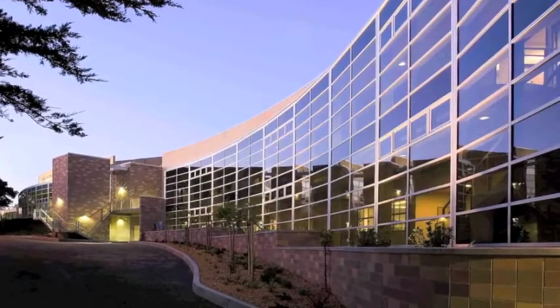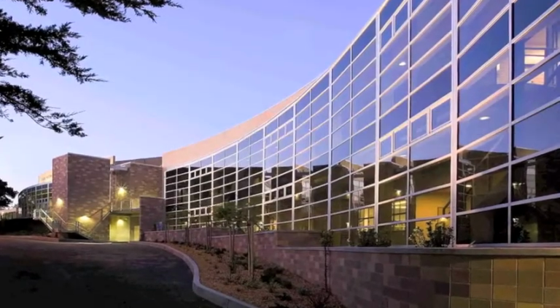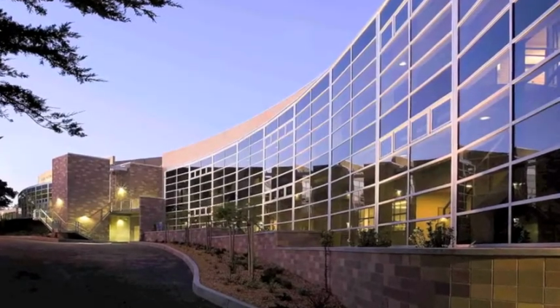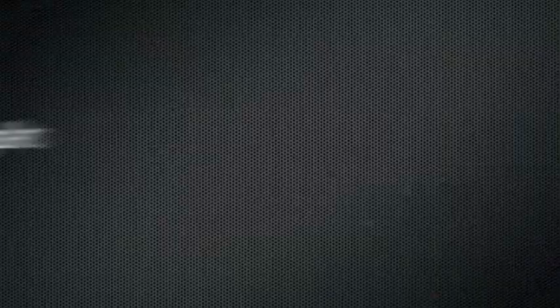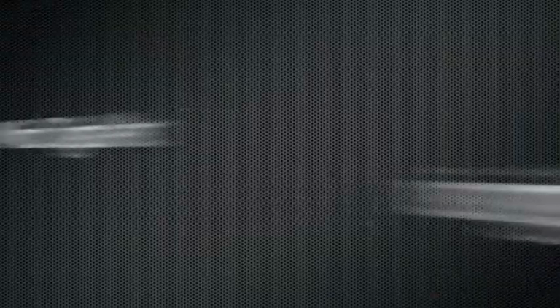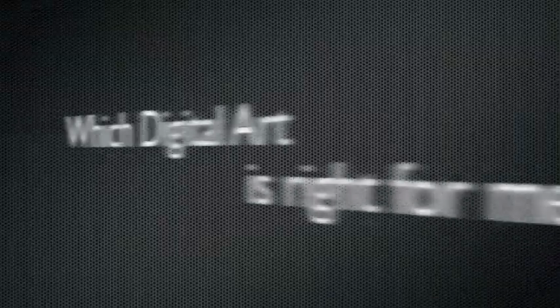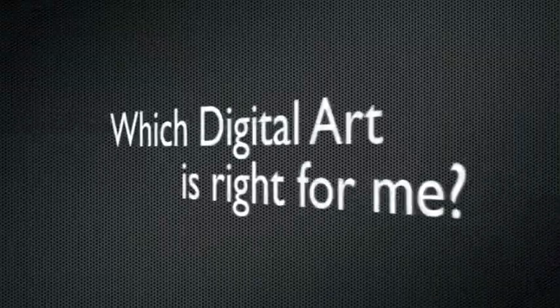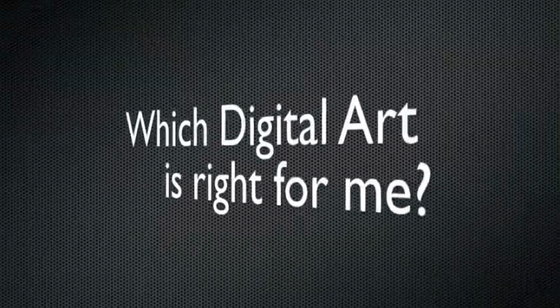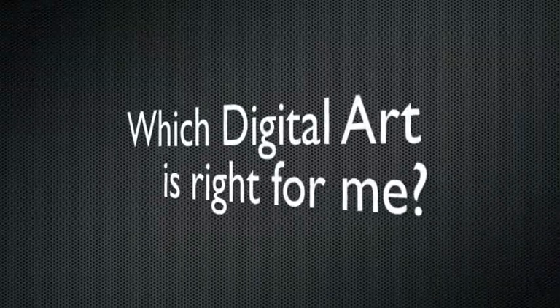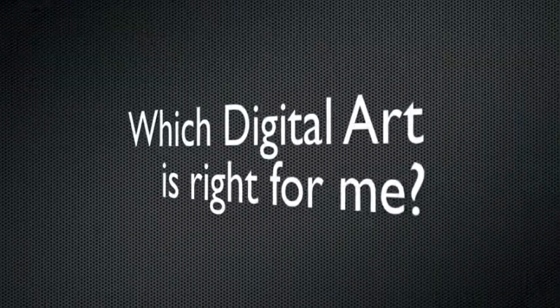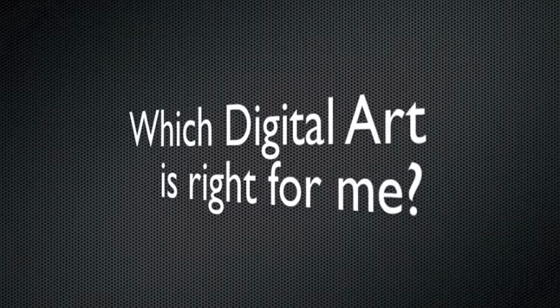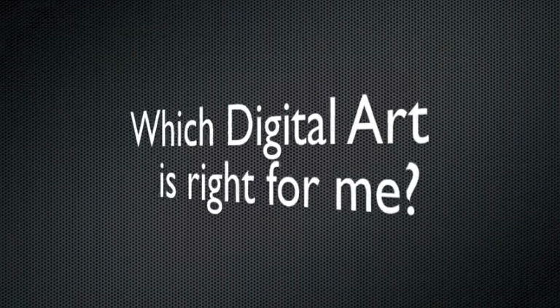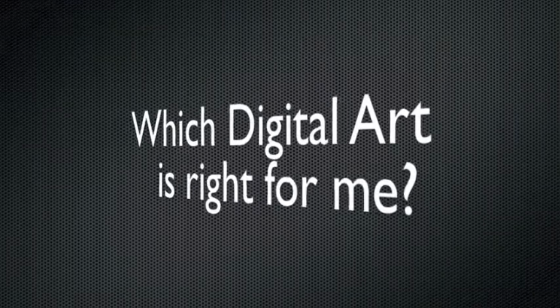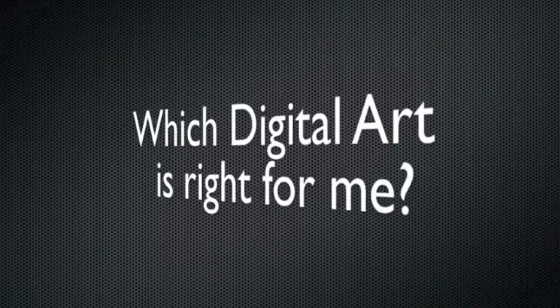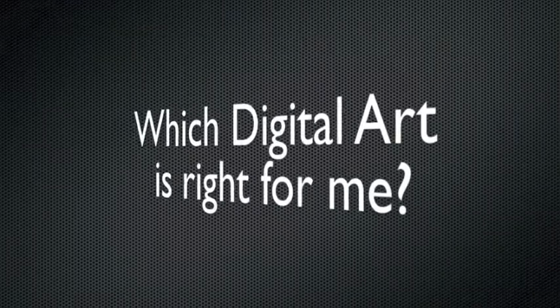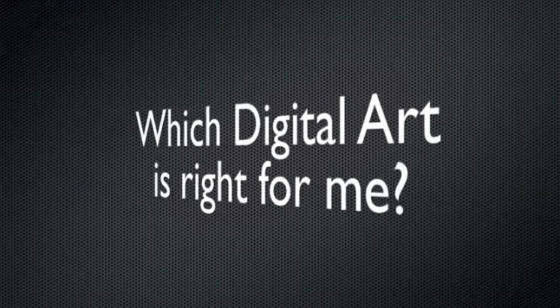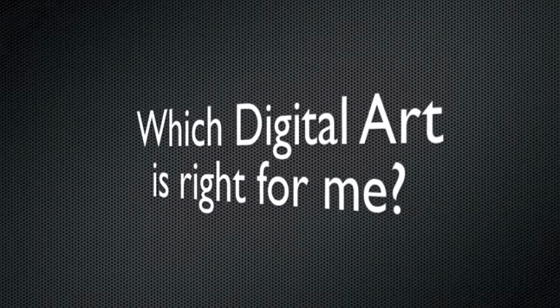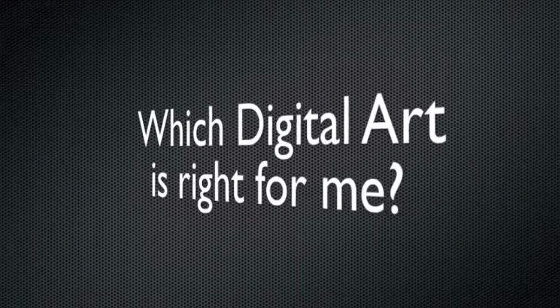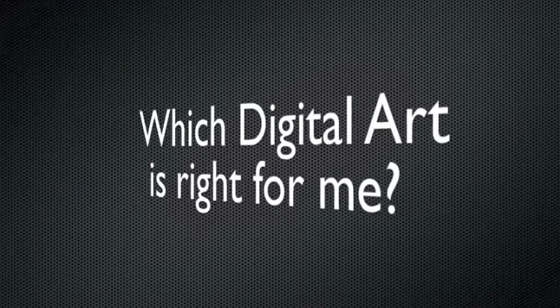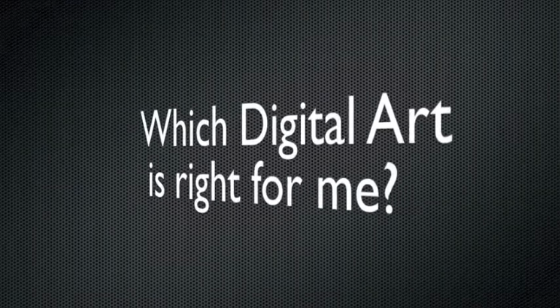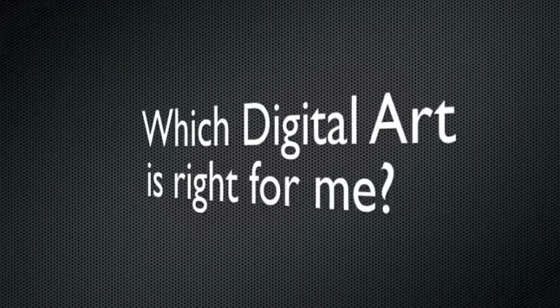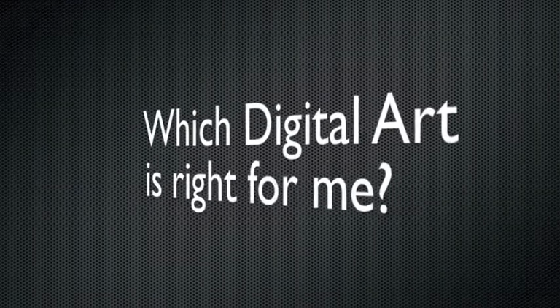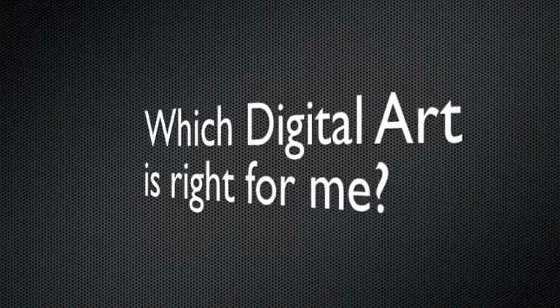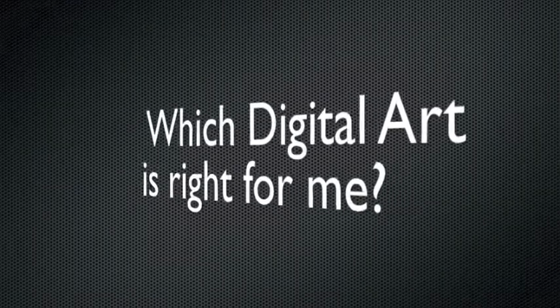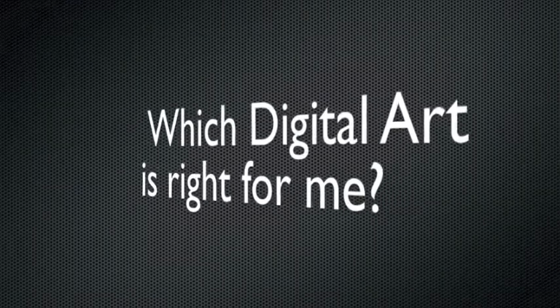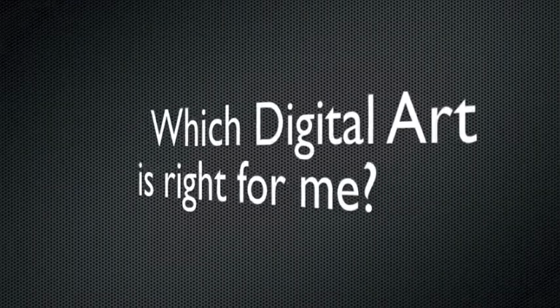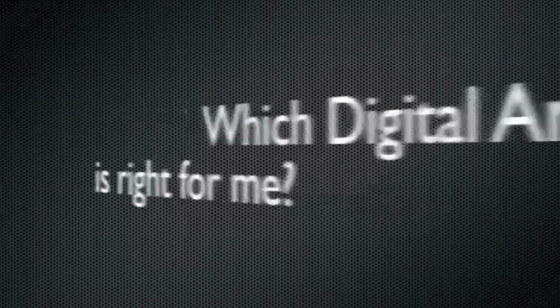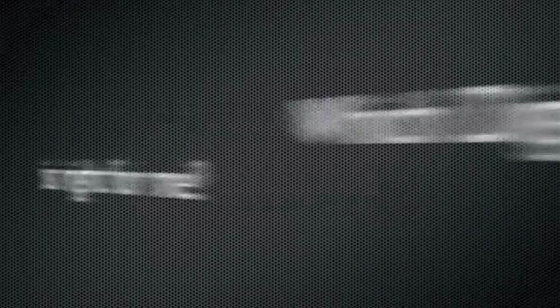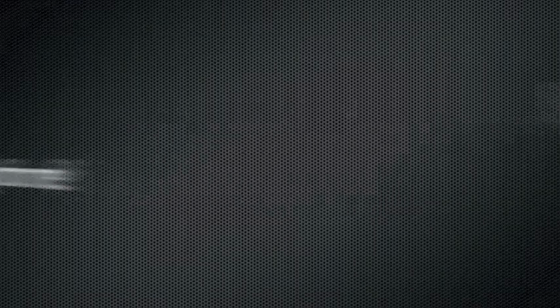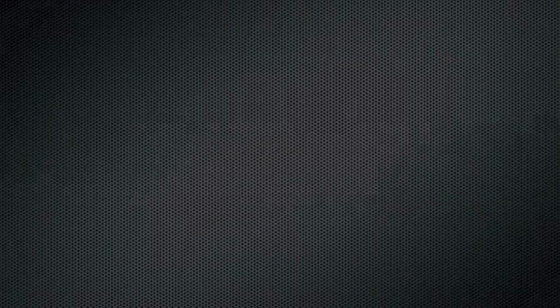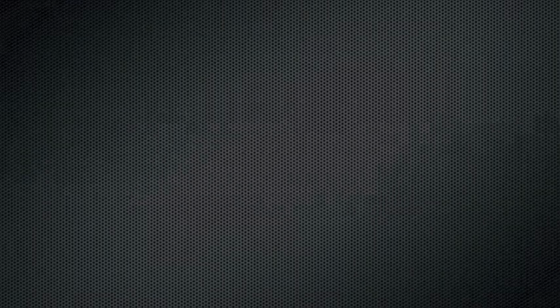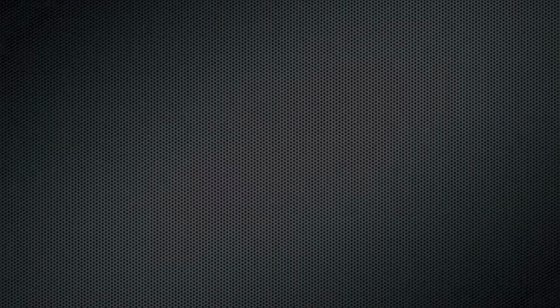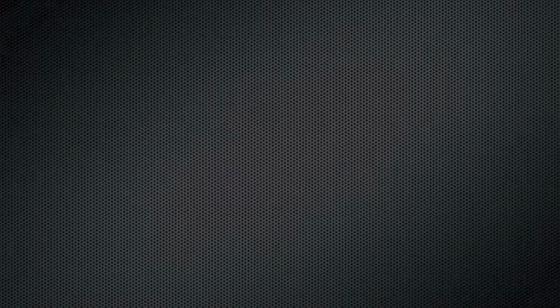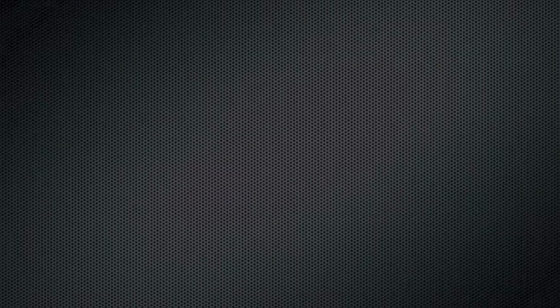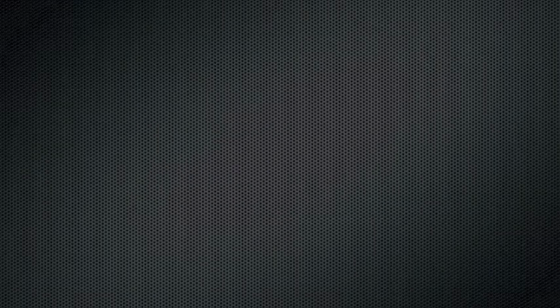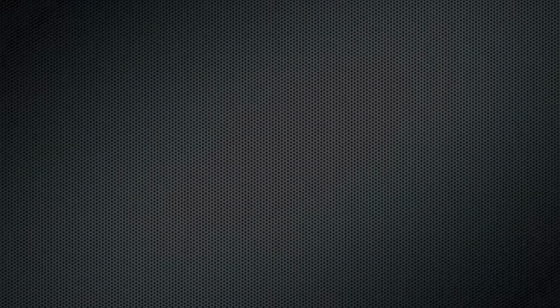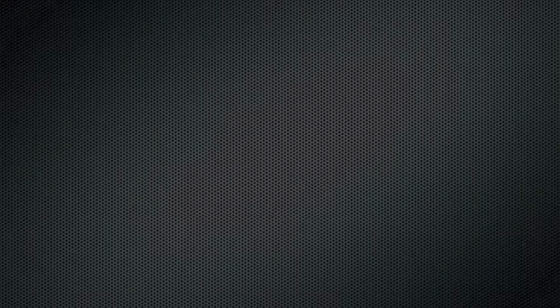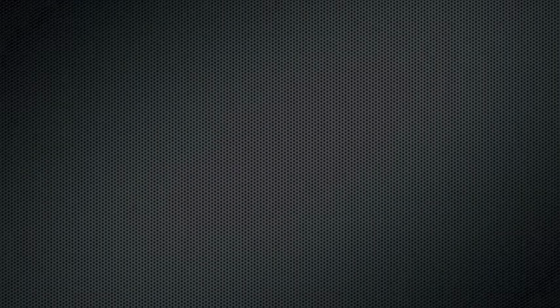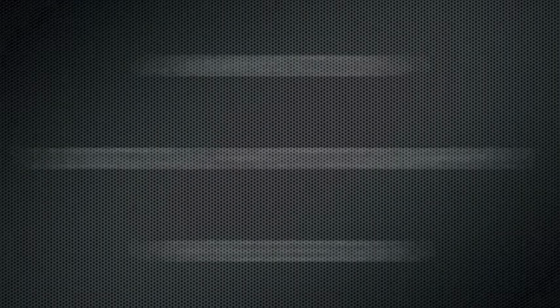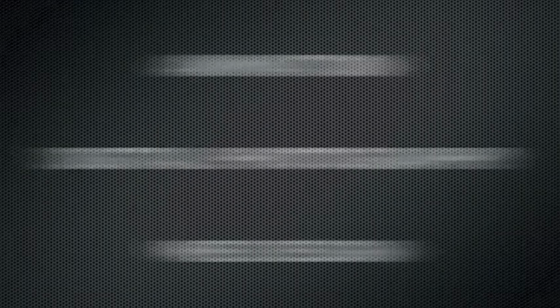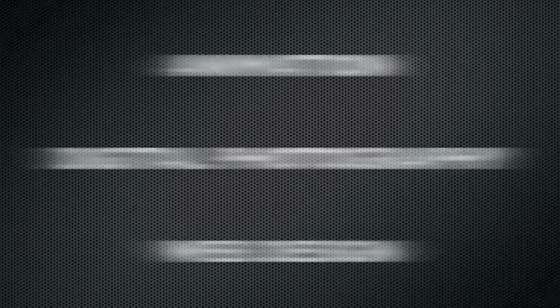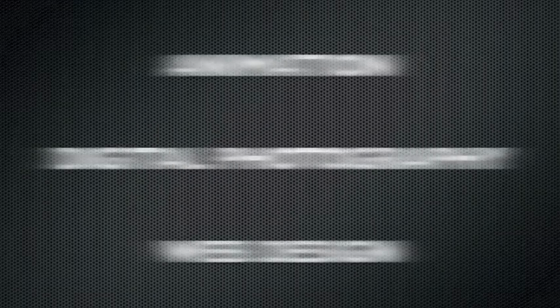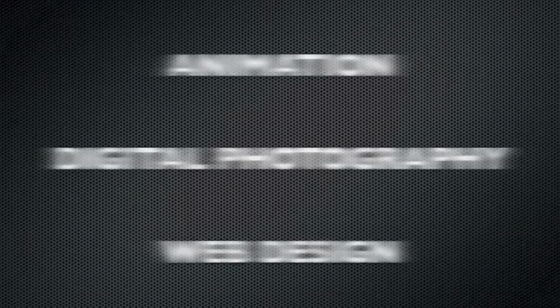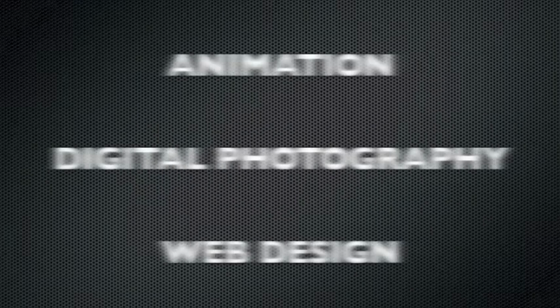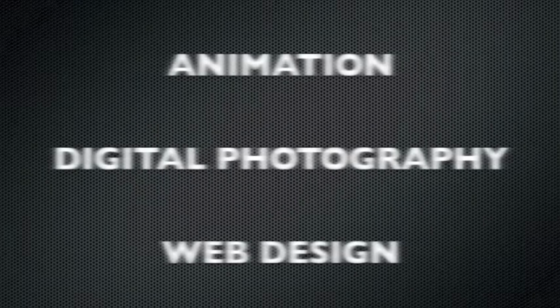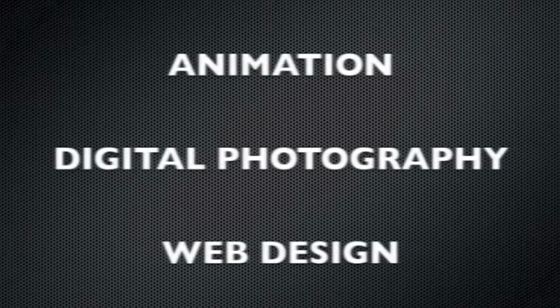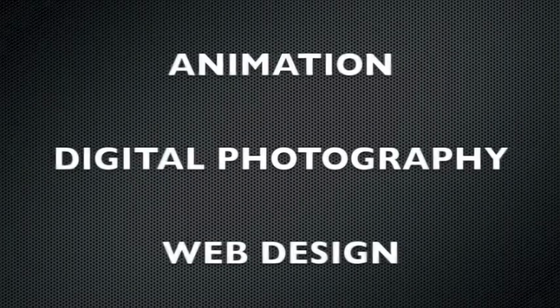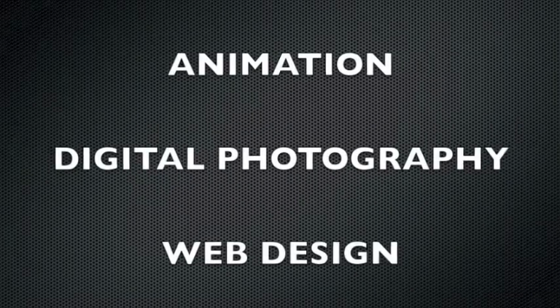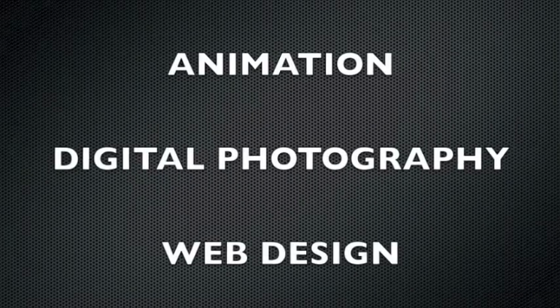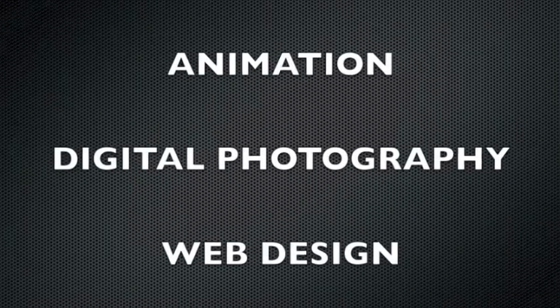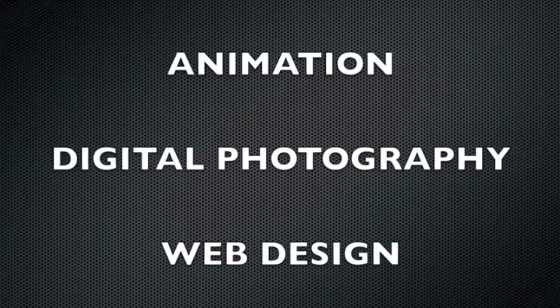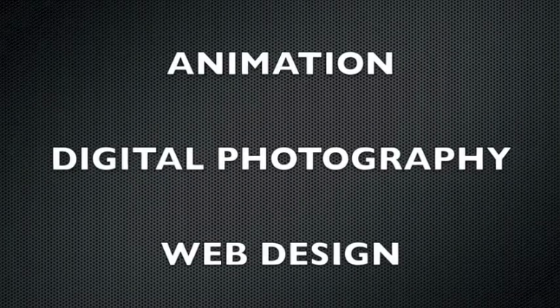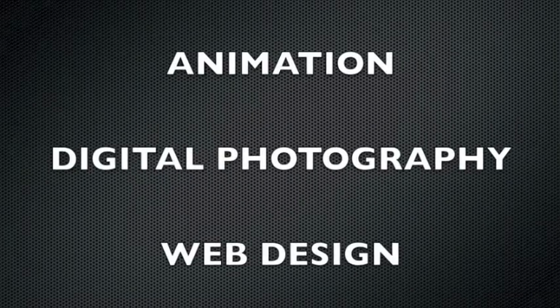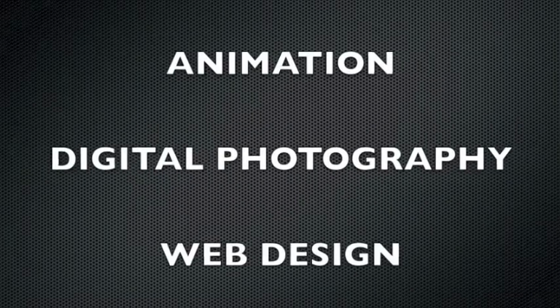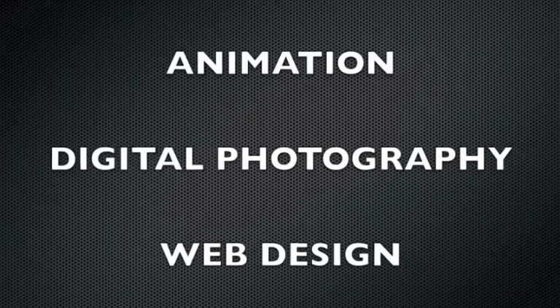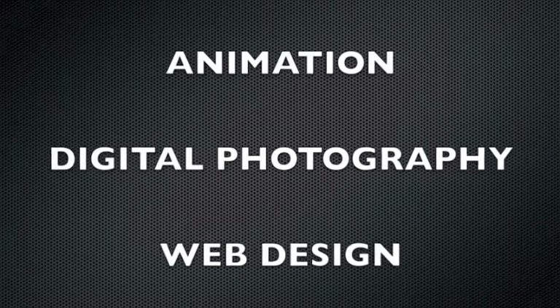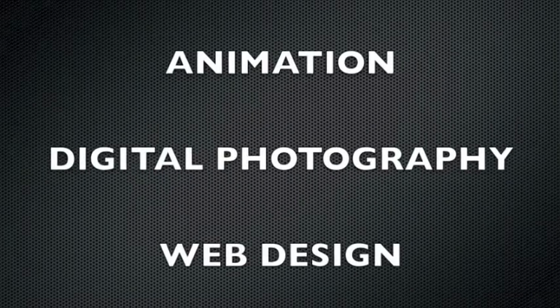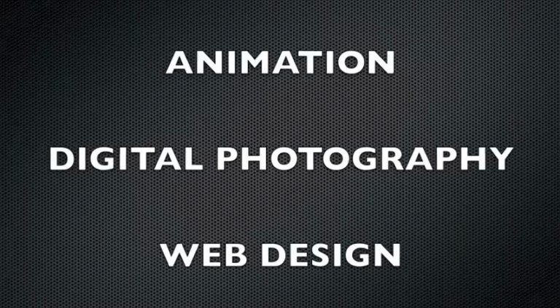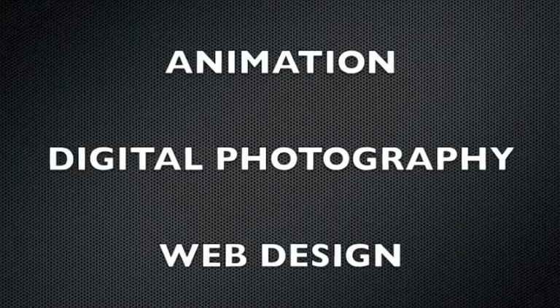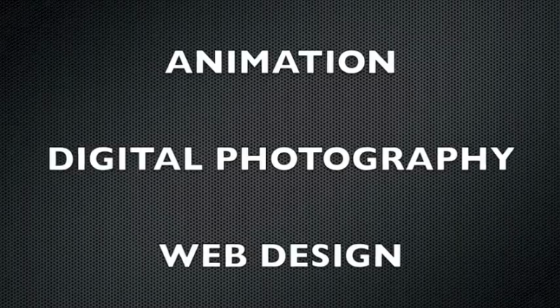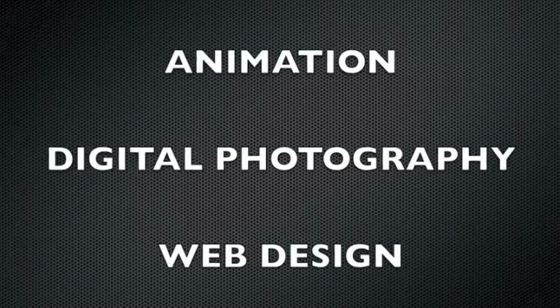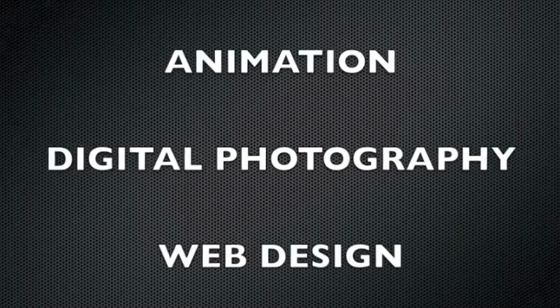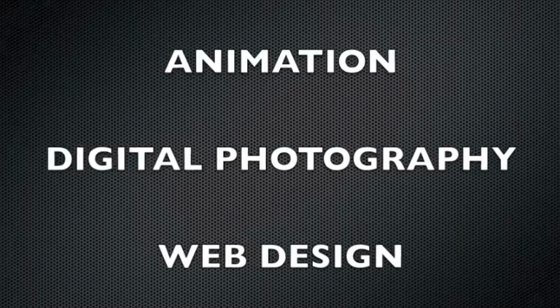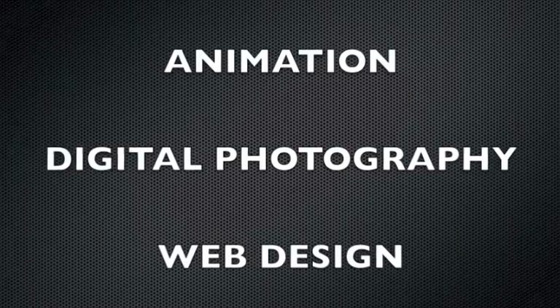Which Cromont digital art is right for me? There are three options: animation, digital photography, and web design.